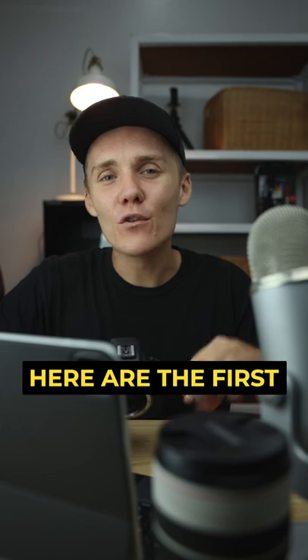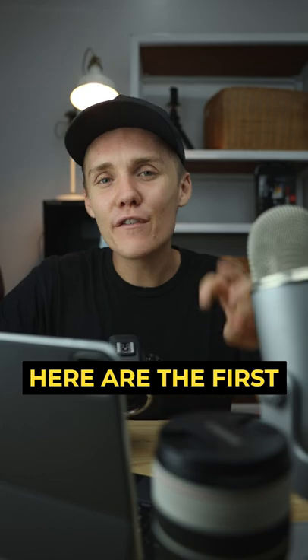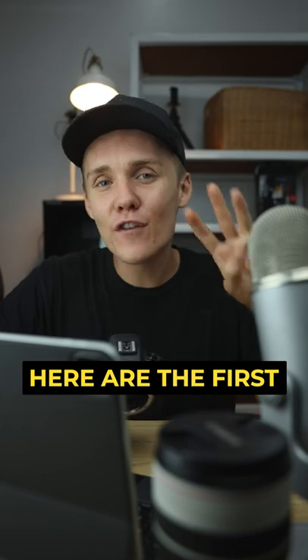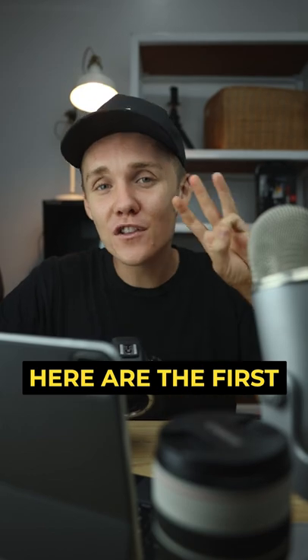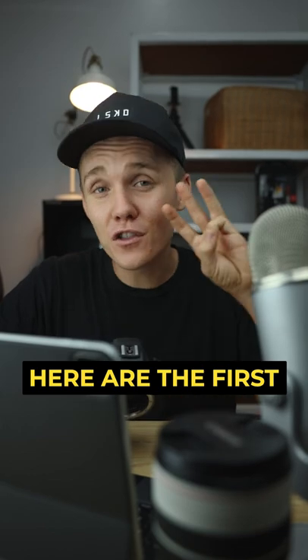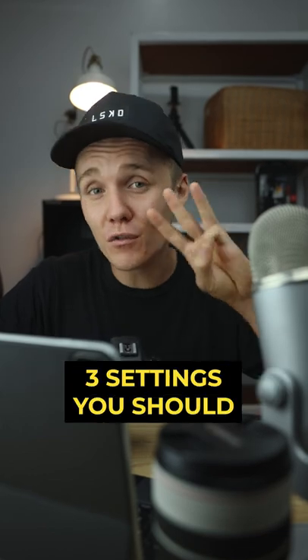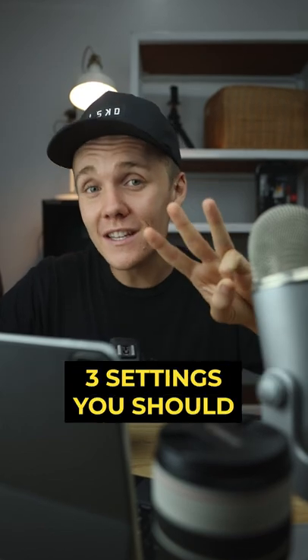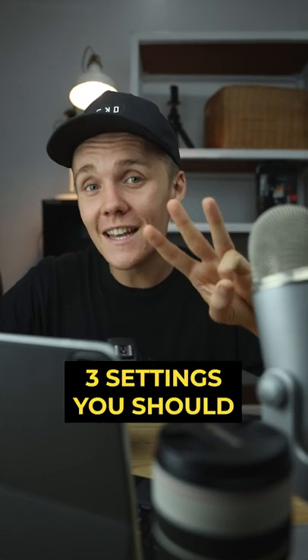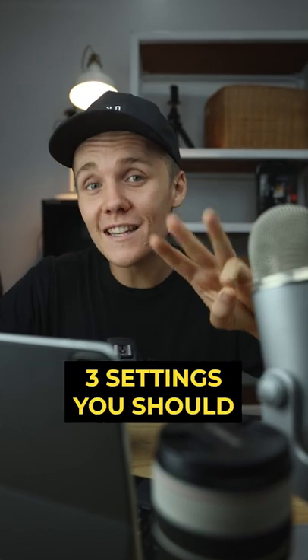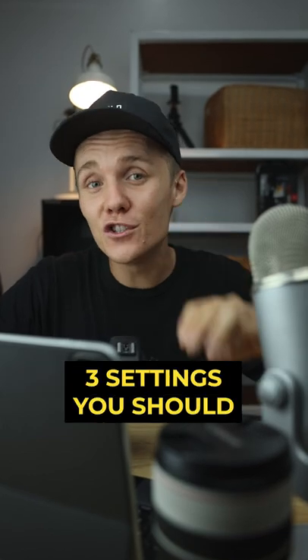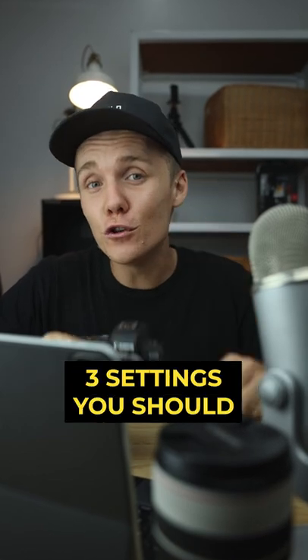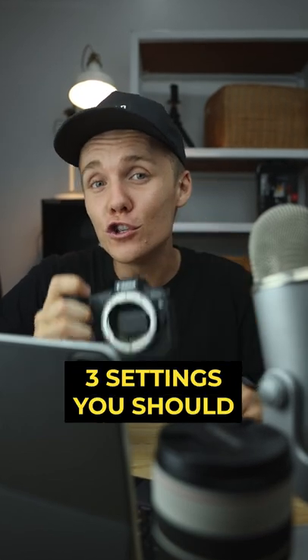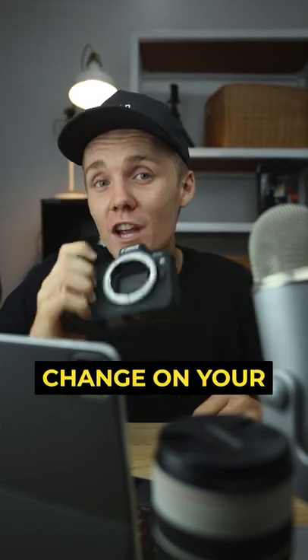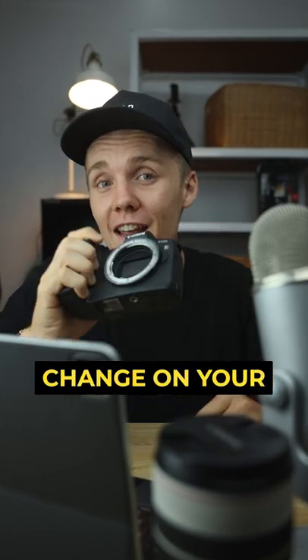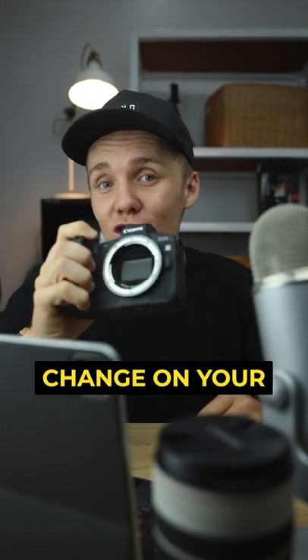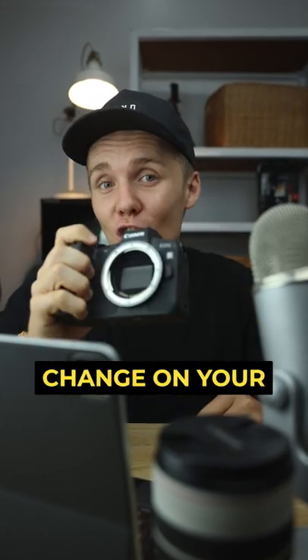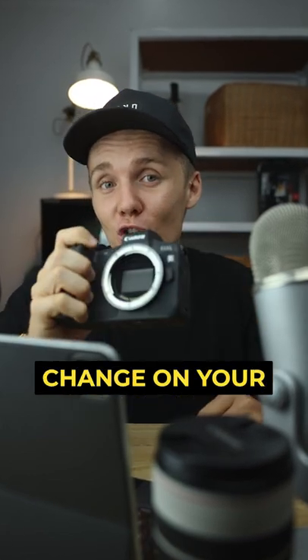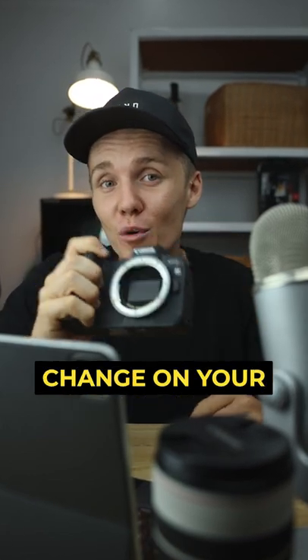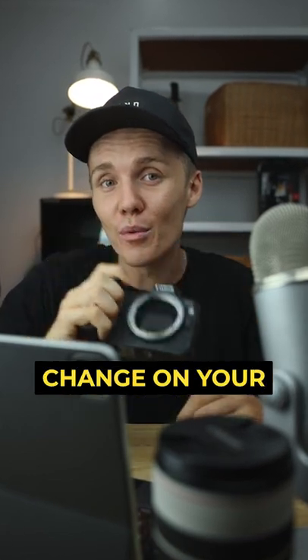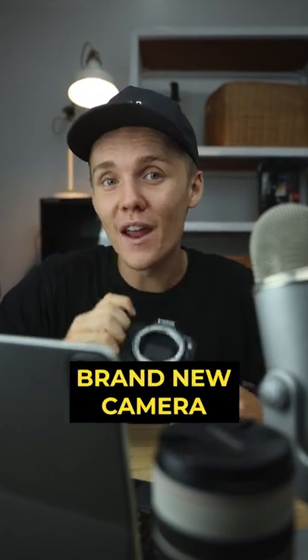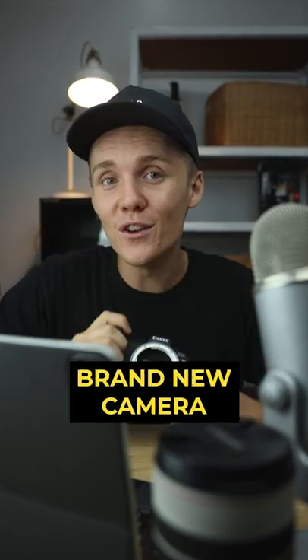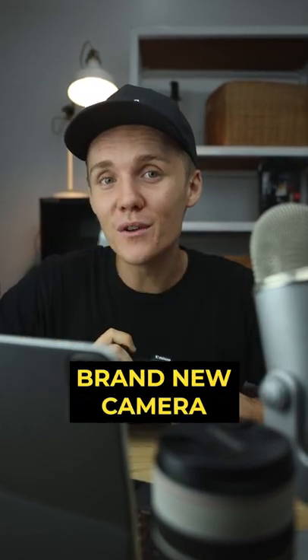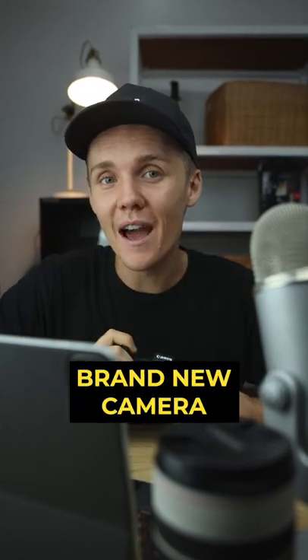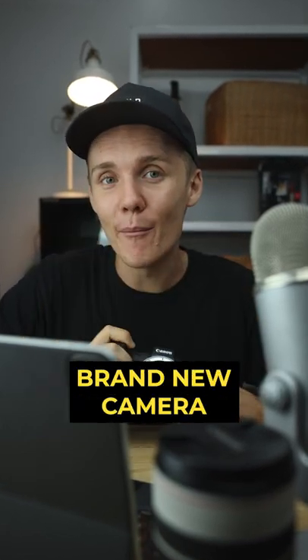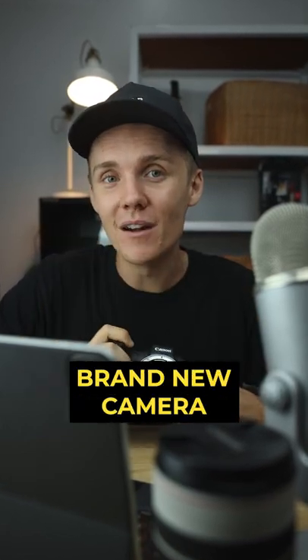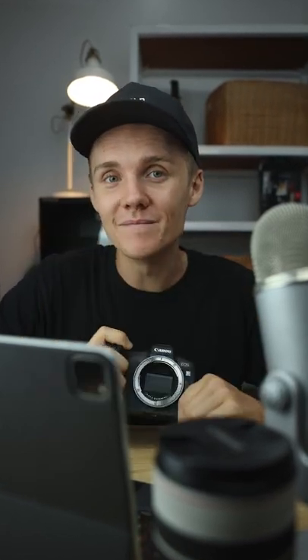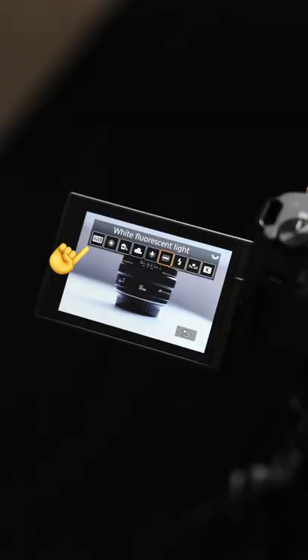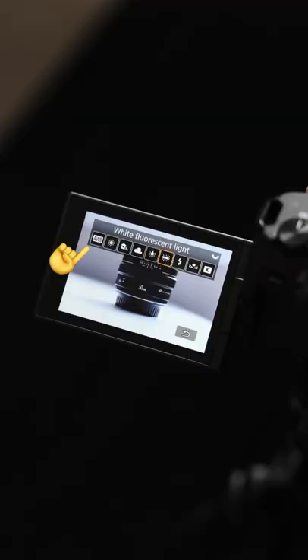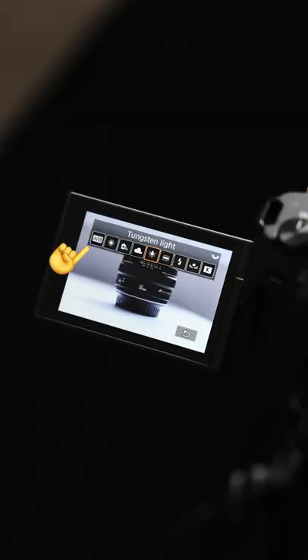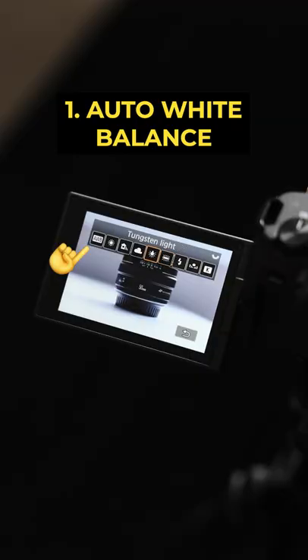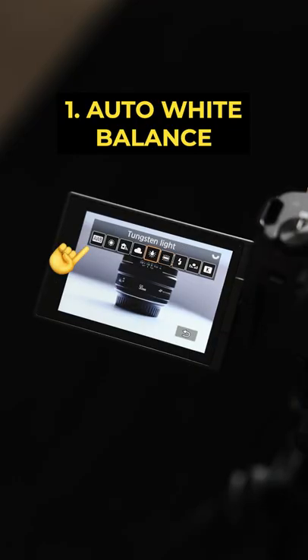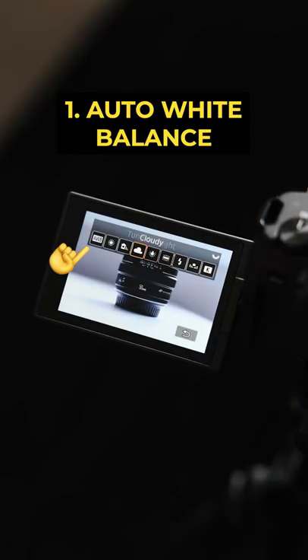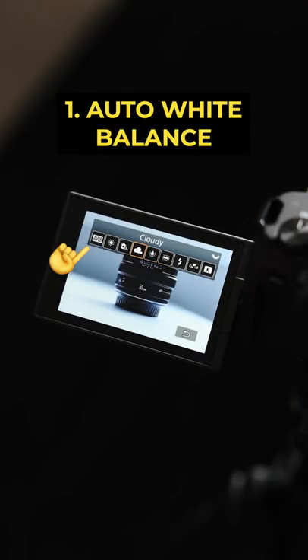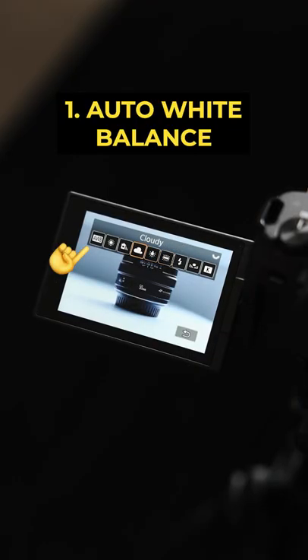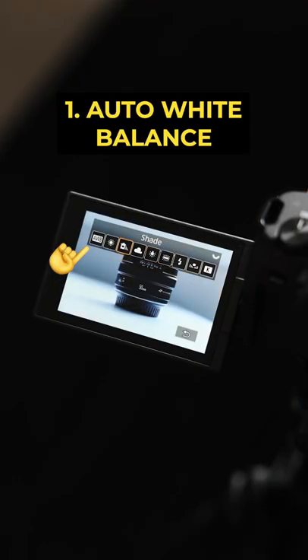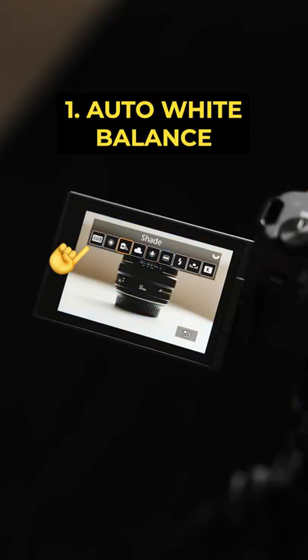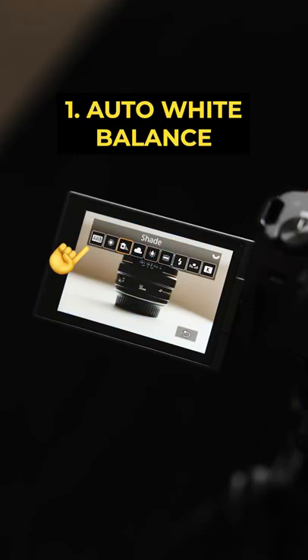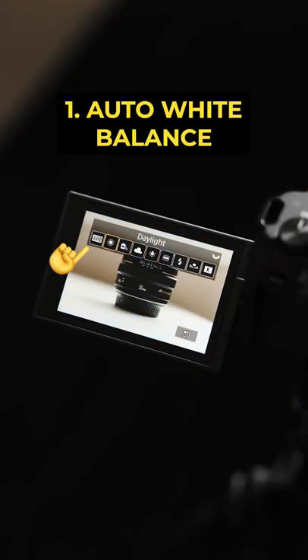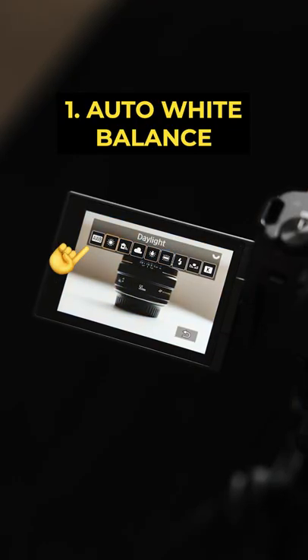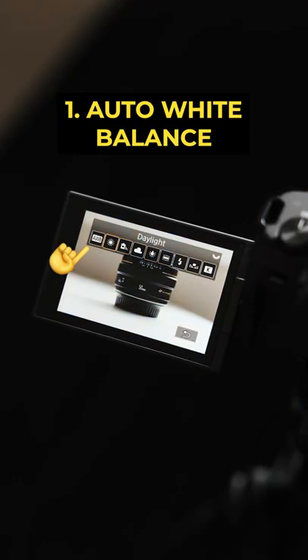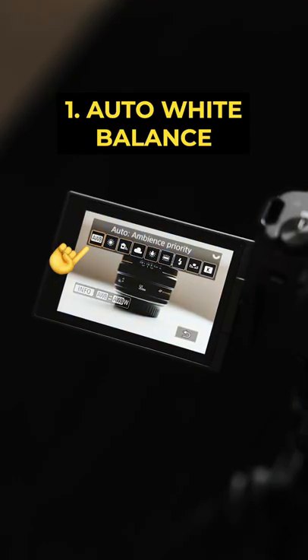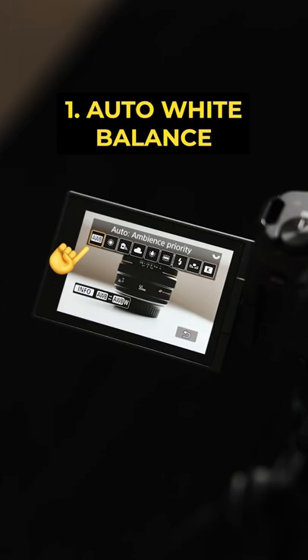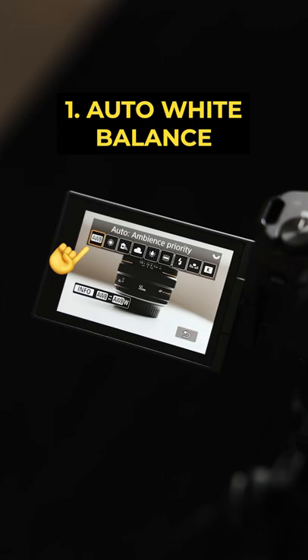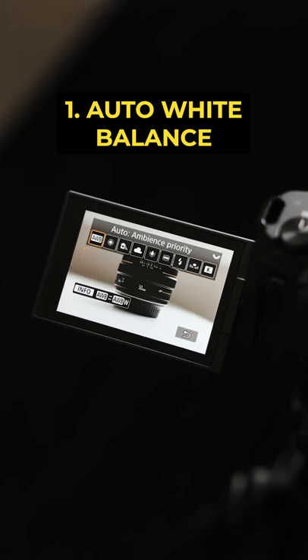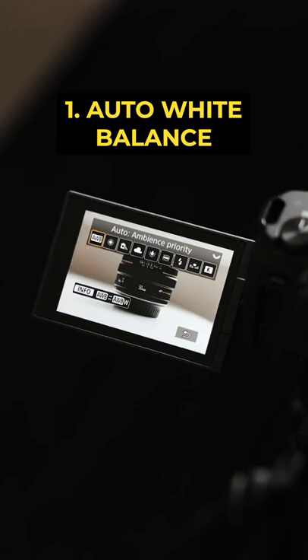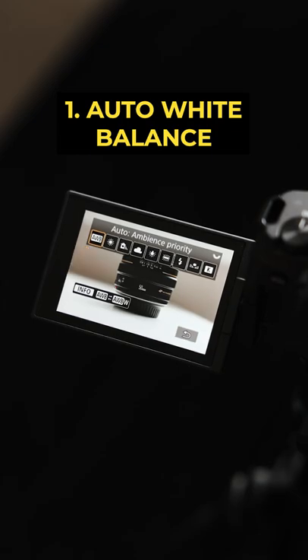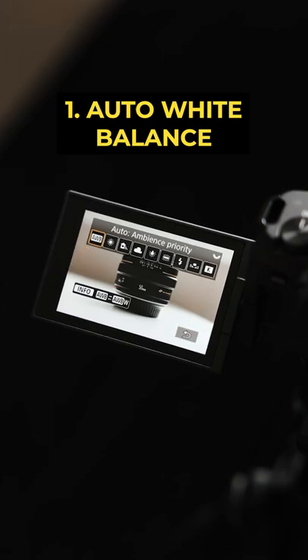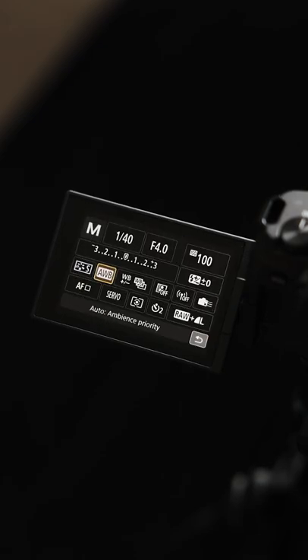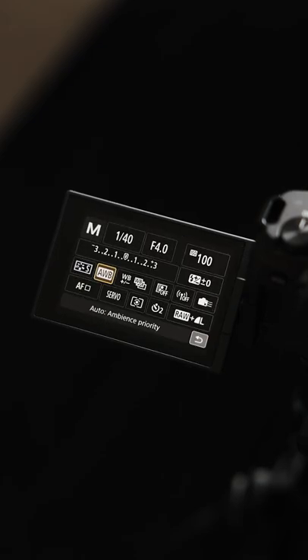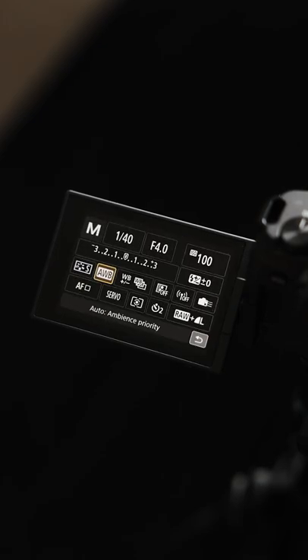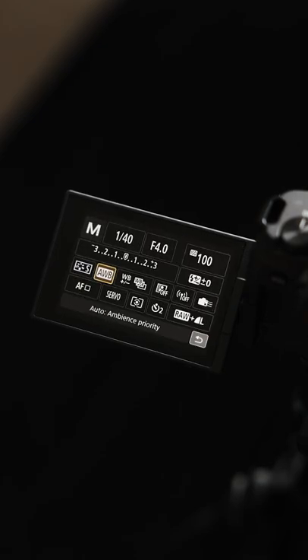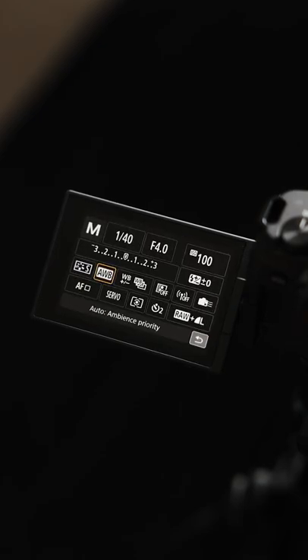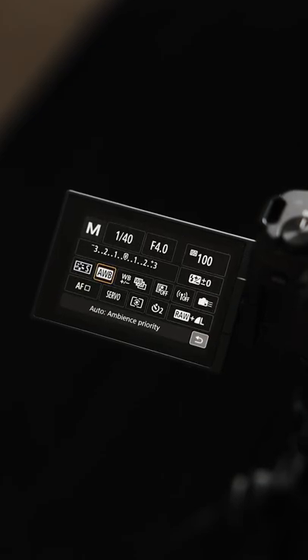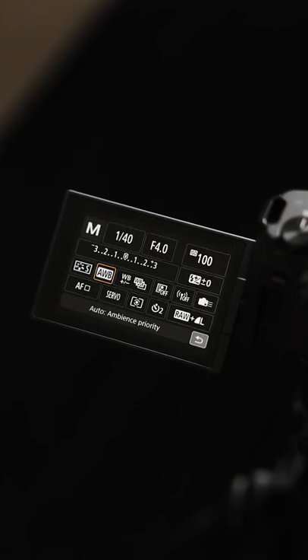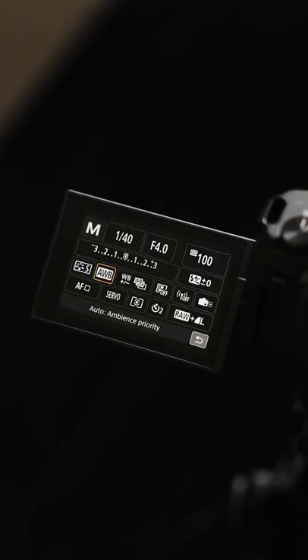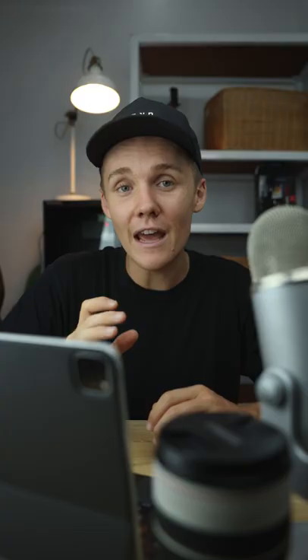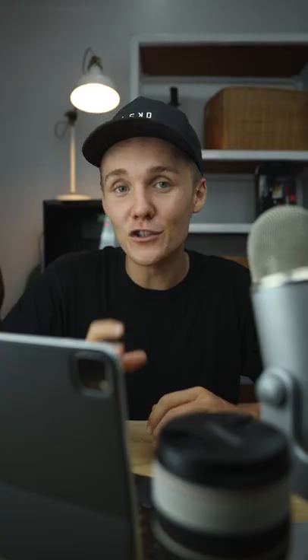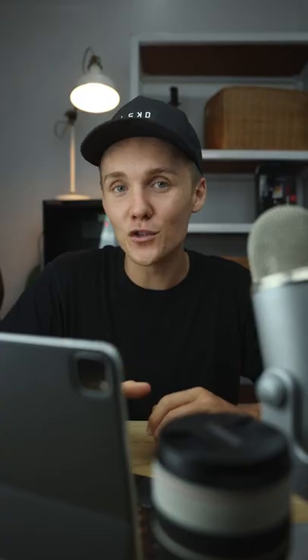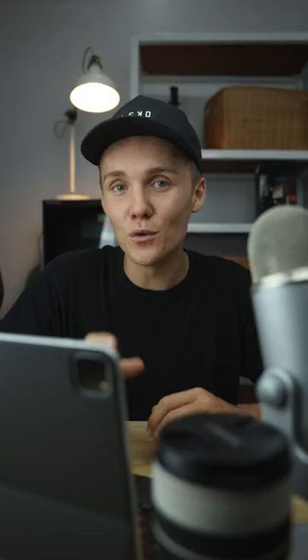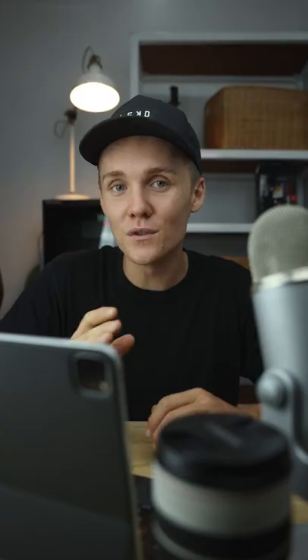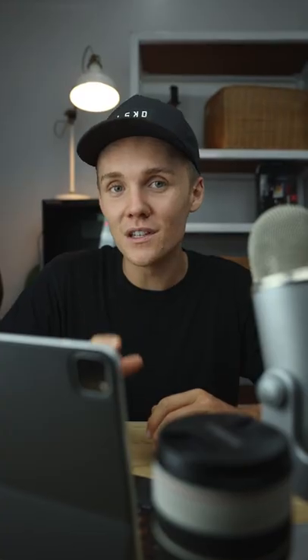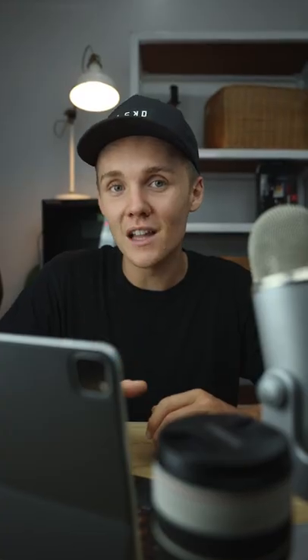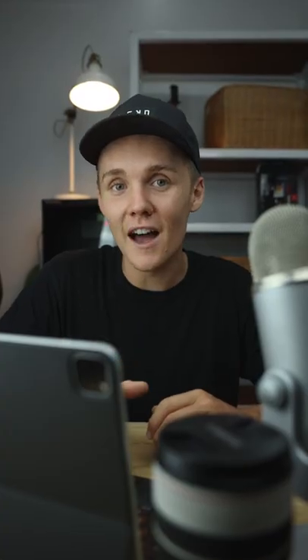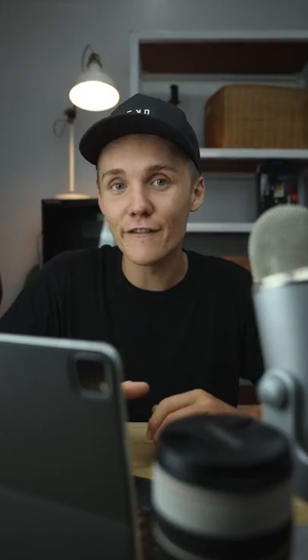Here are the first three settings you should change on your brand new camera. Make sure you're shooting with auto white balance turned on so your shots are color accurate and true to life.